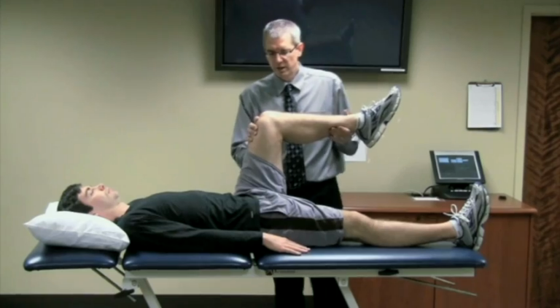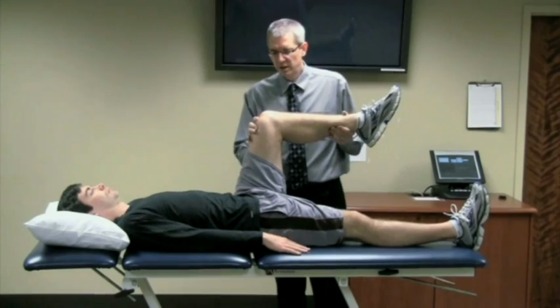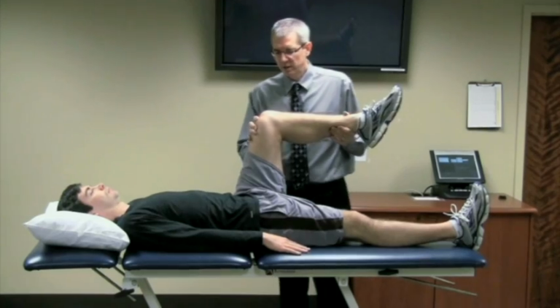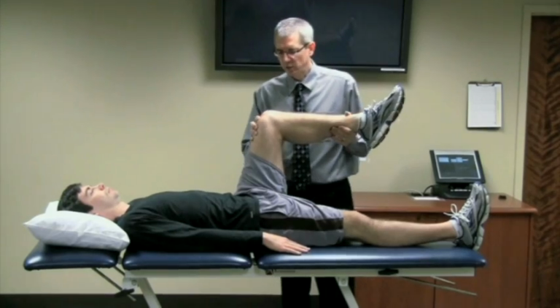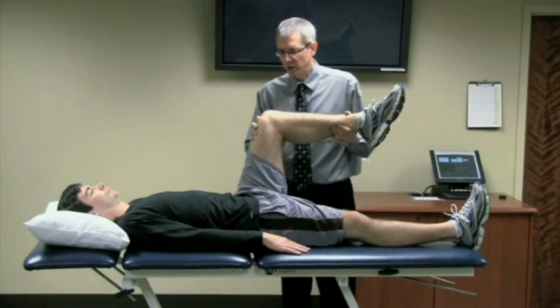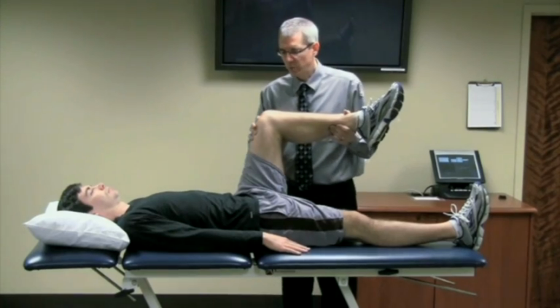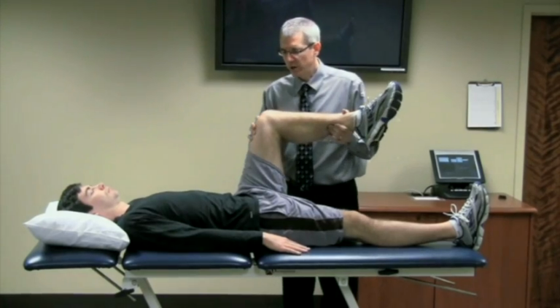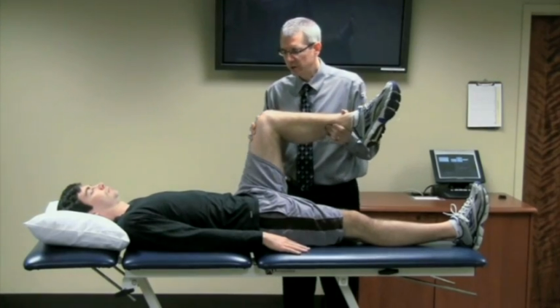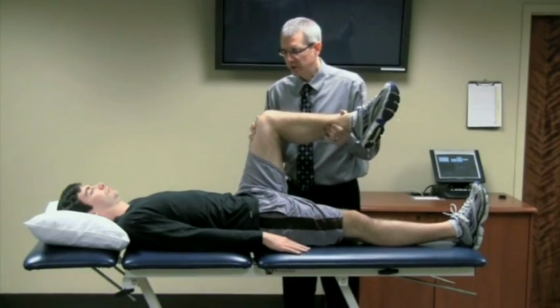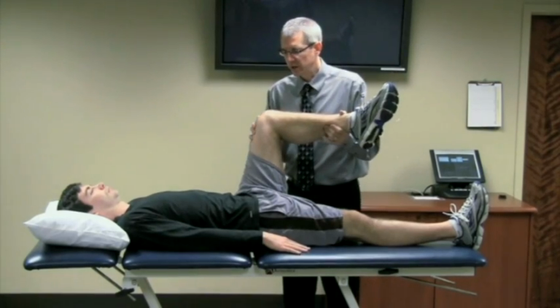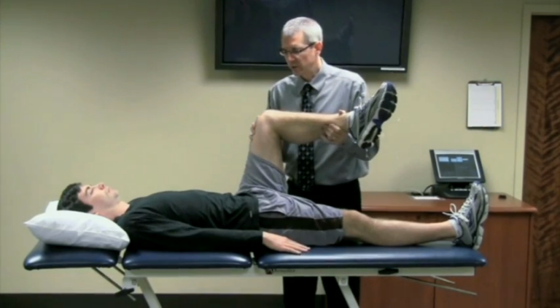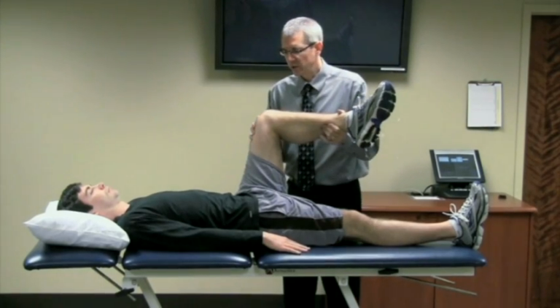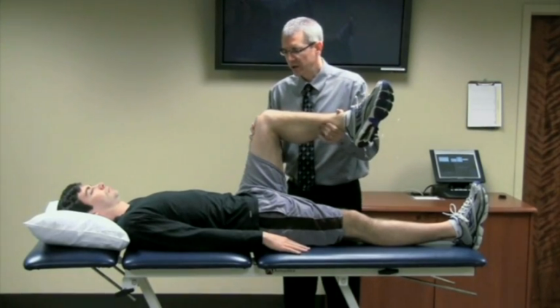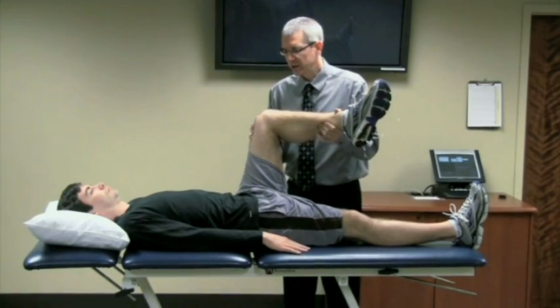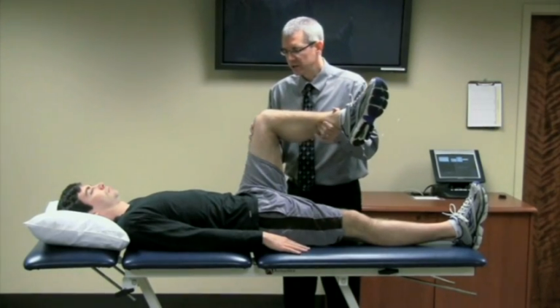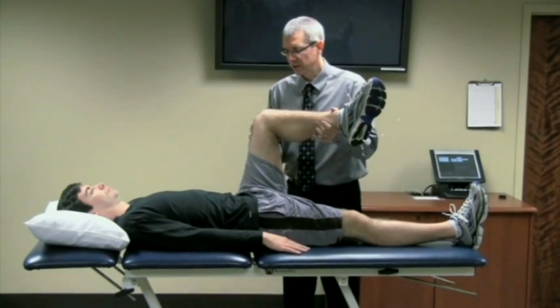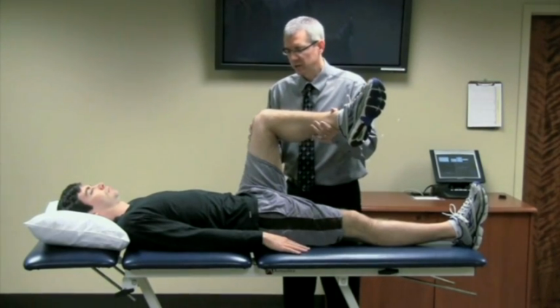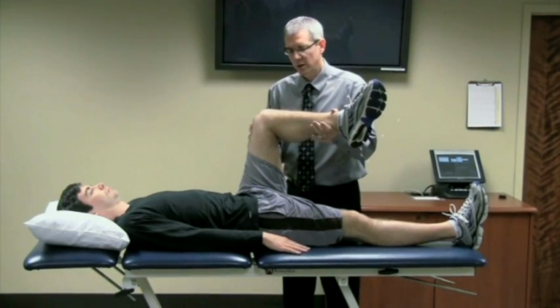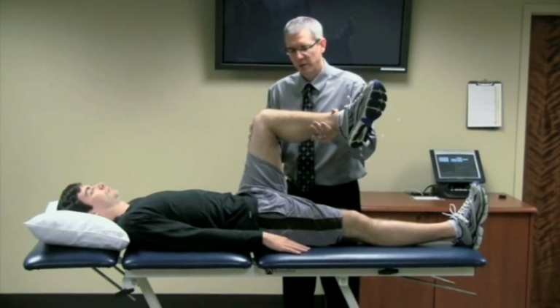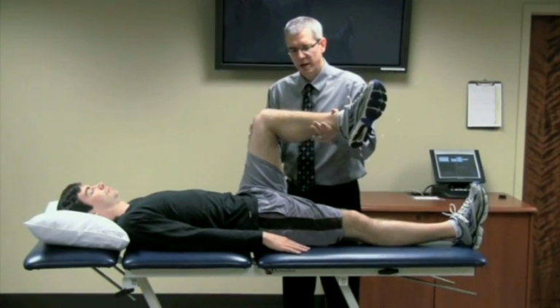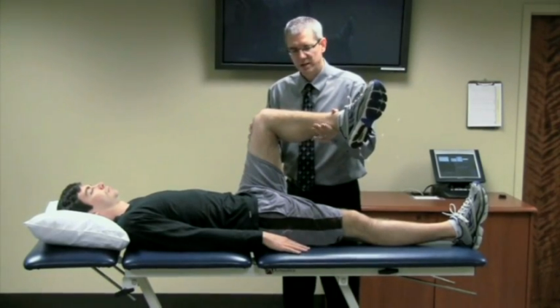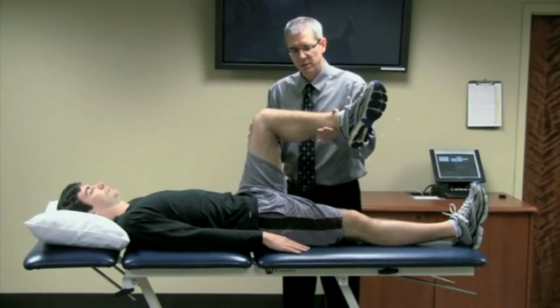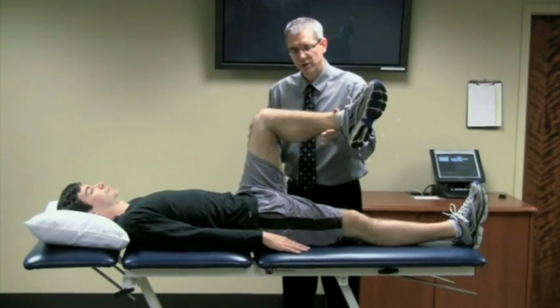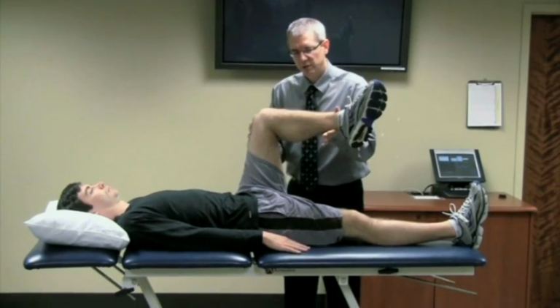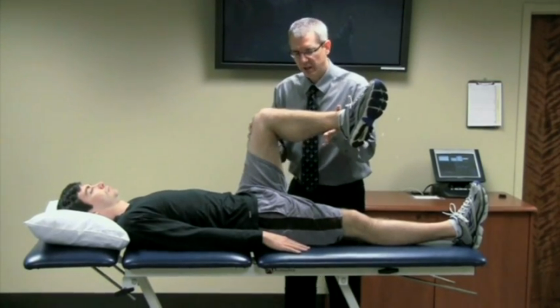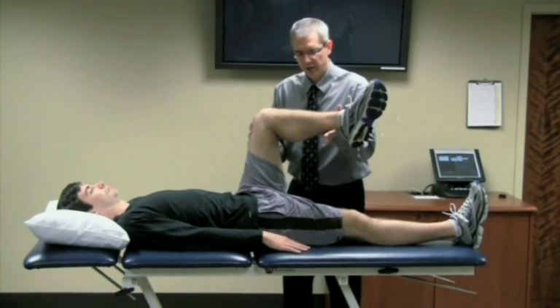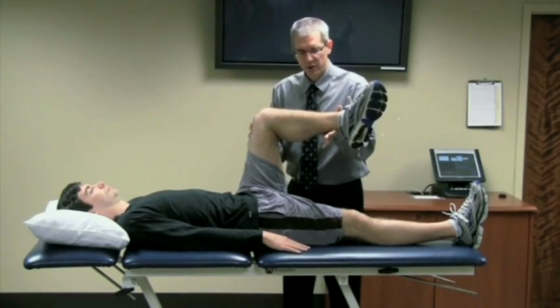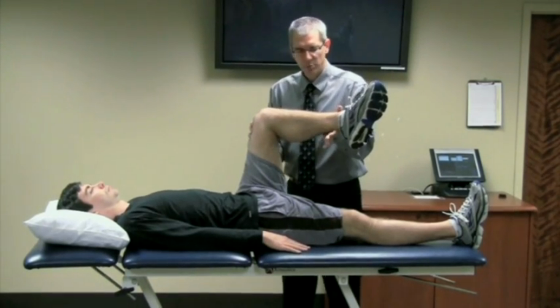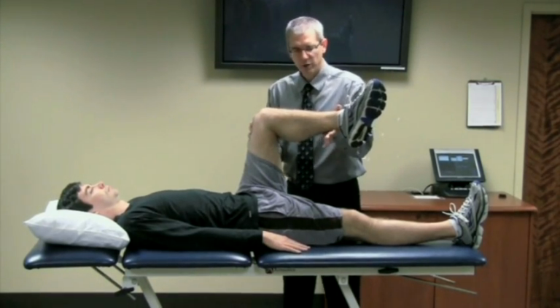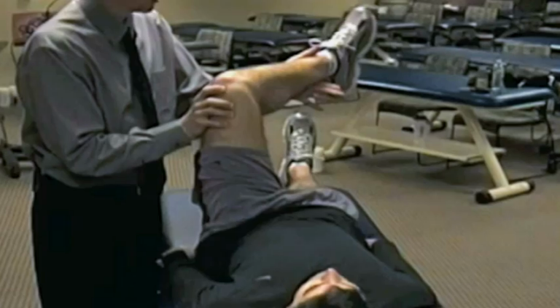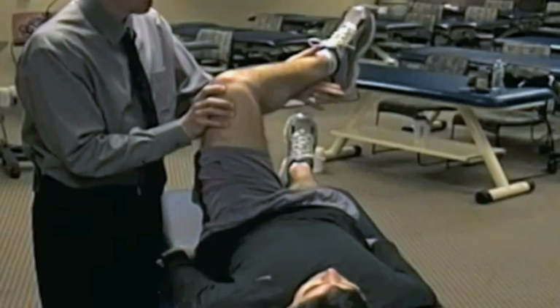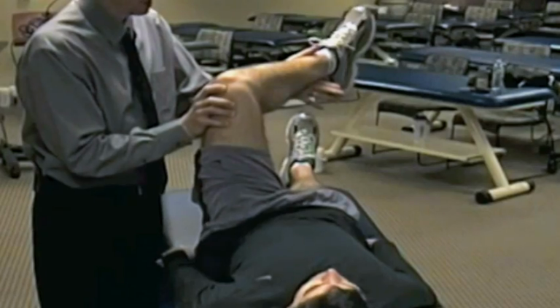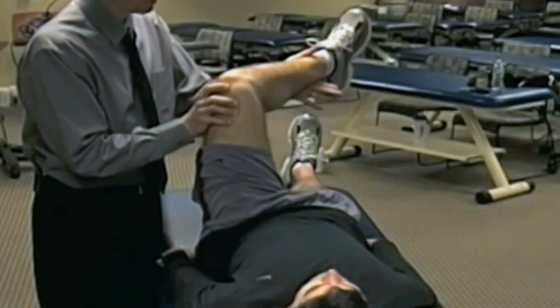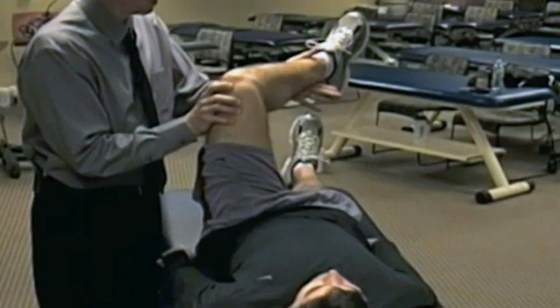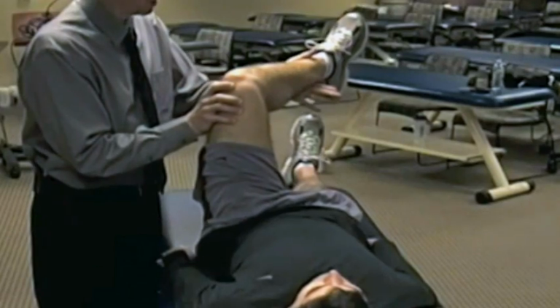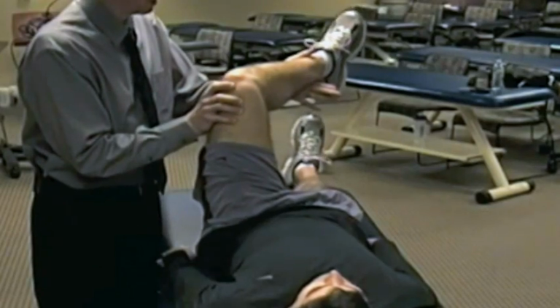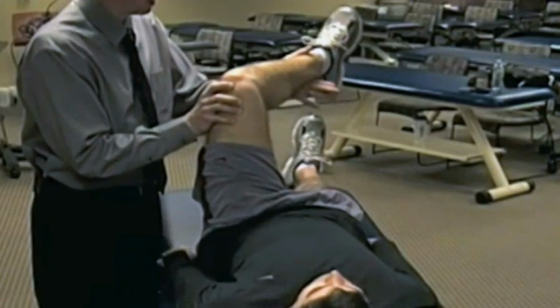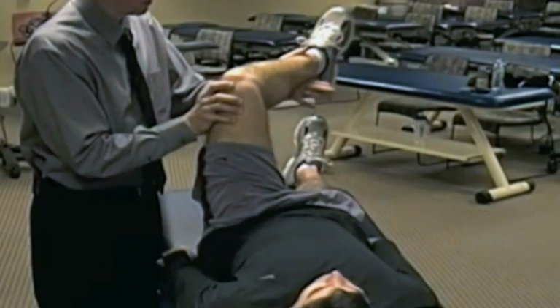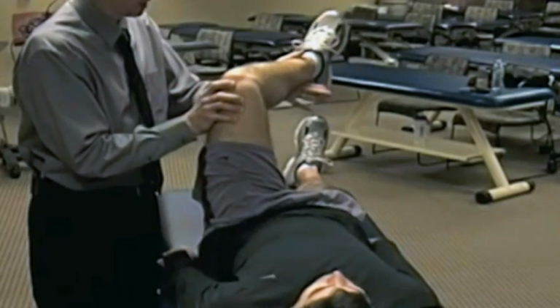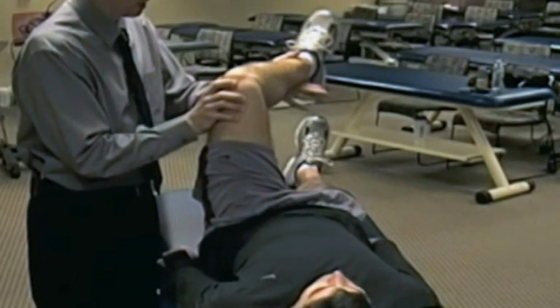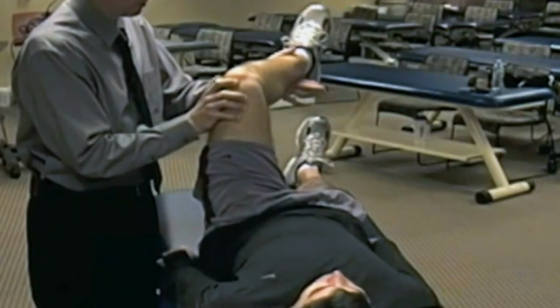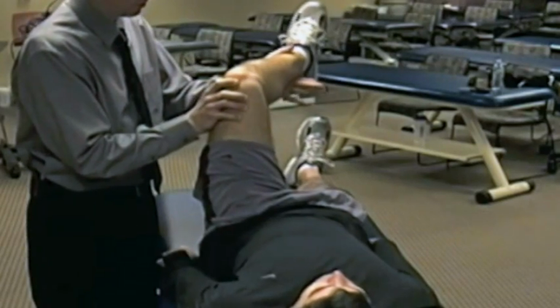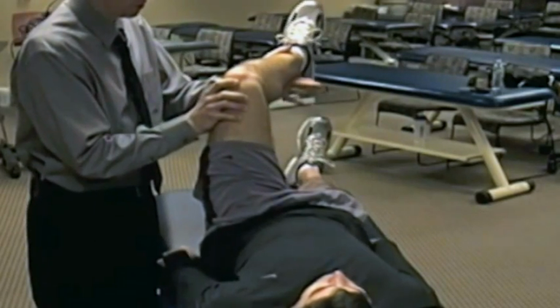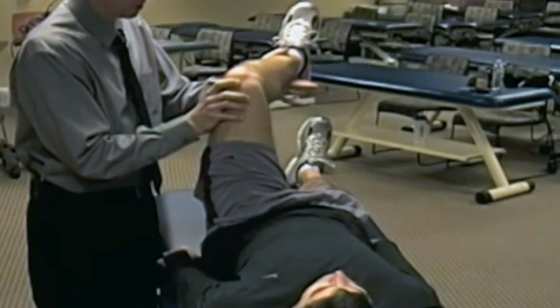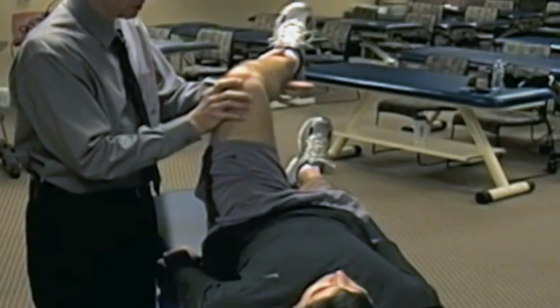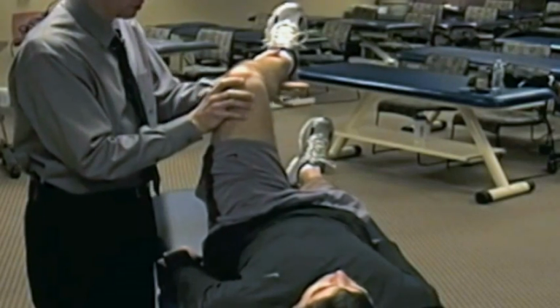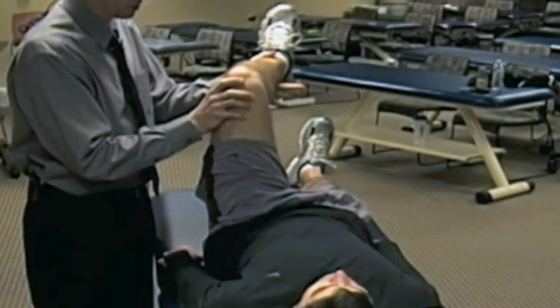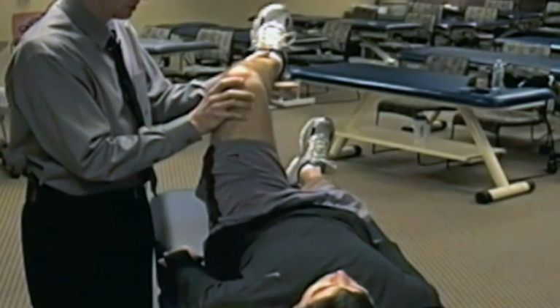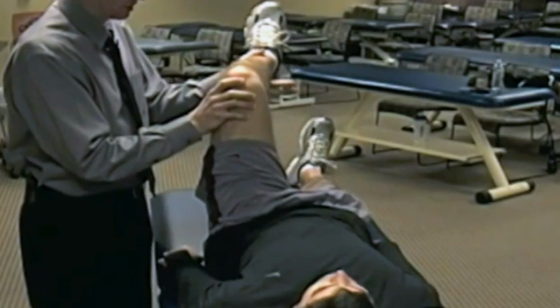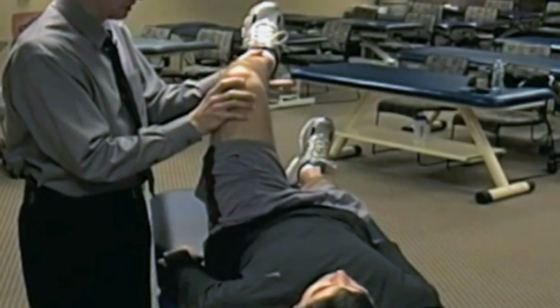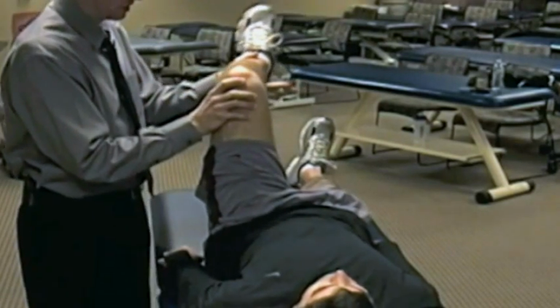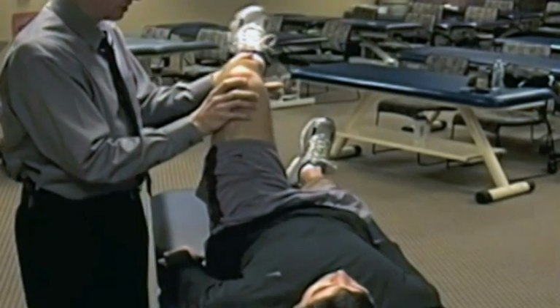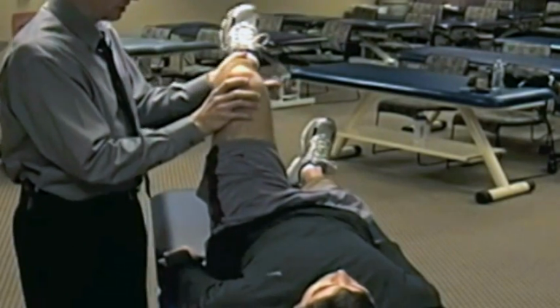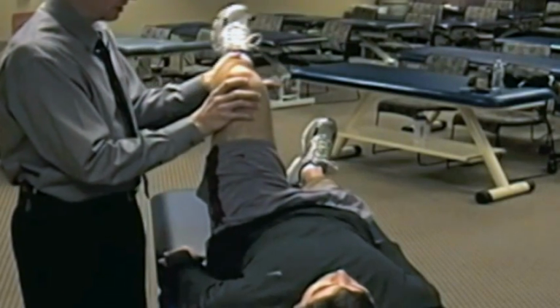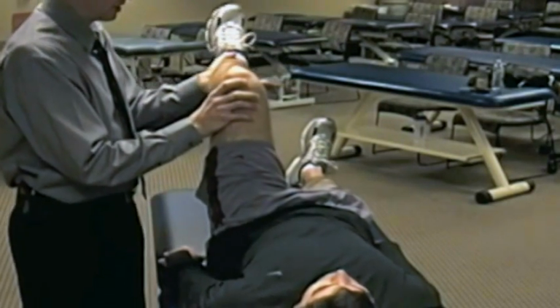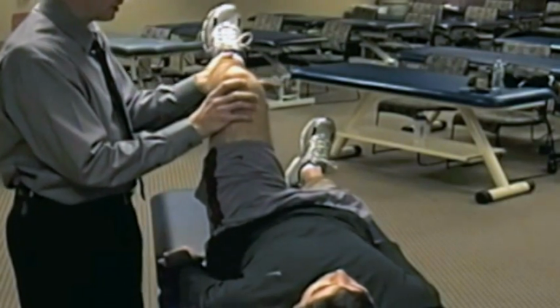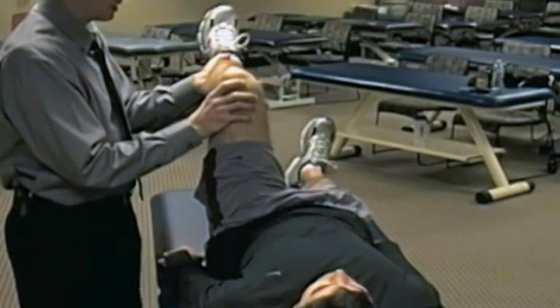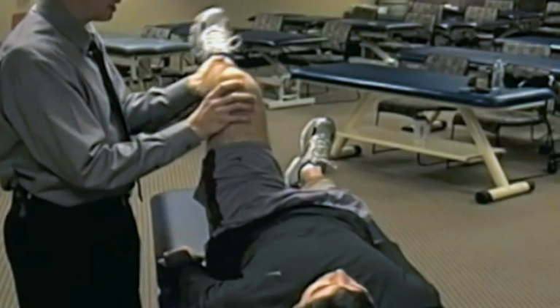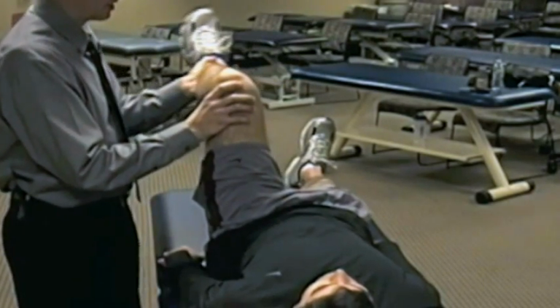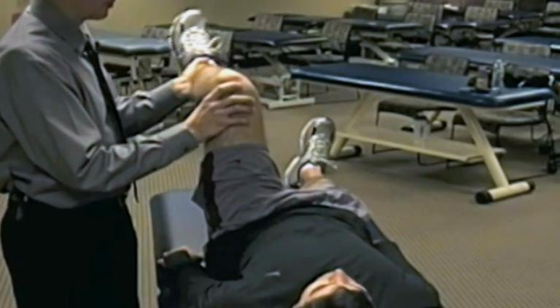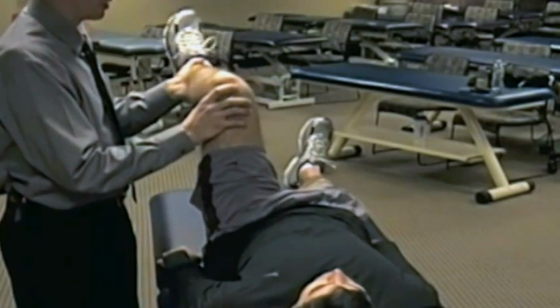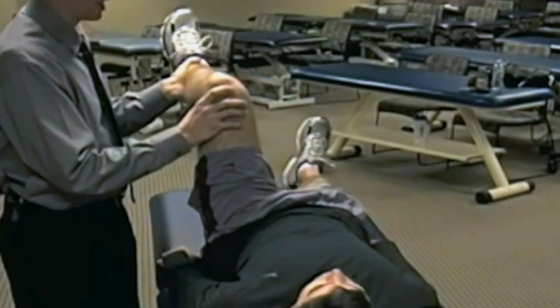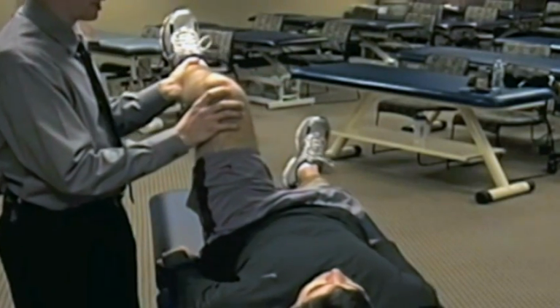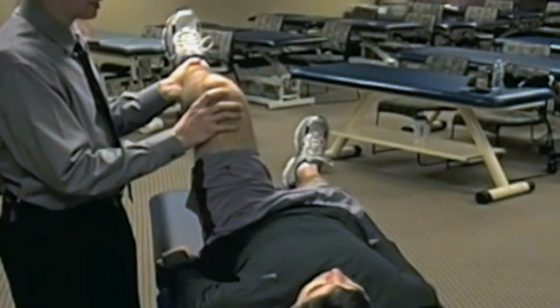So when I bring him to end range, this is what I'm going to ask him to do: now can you push against my left hand — push — and then relax.